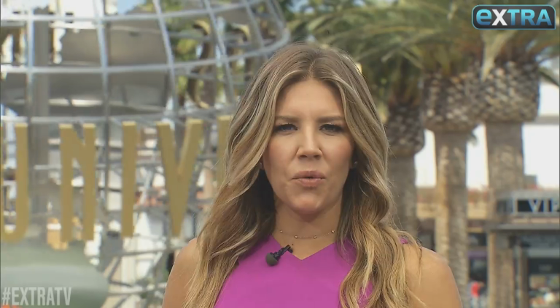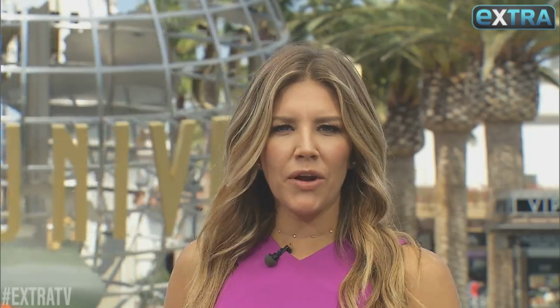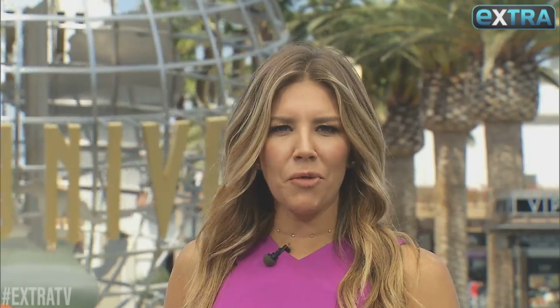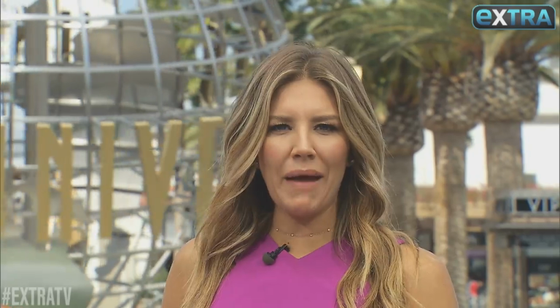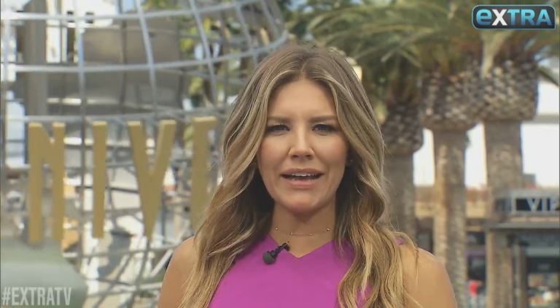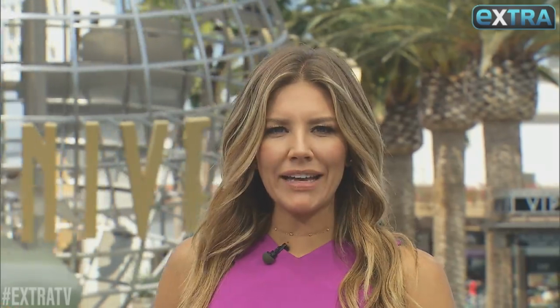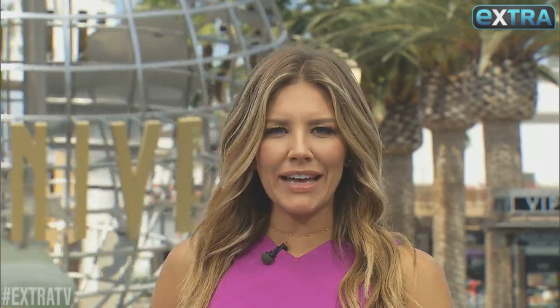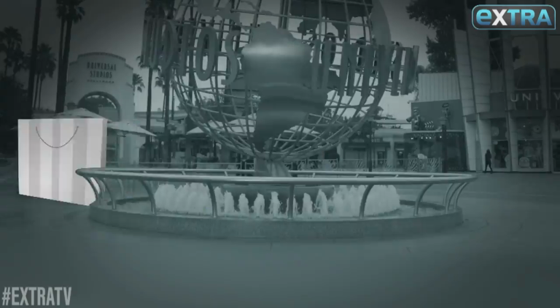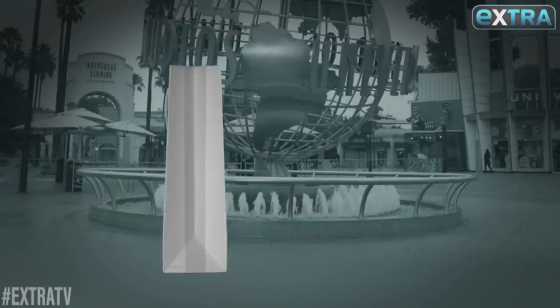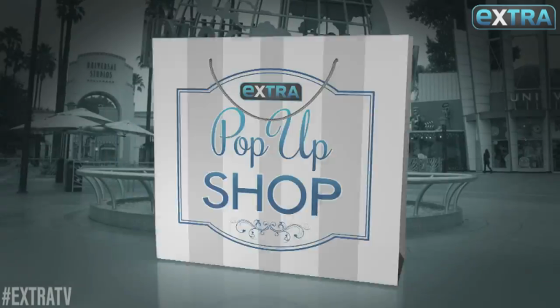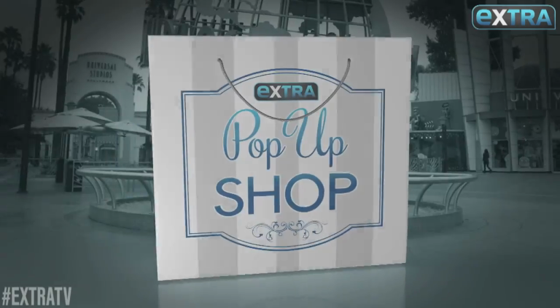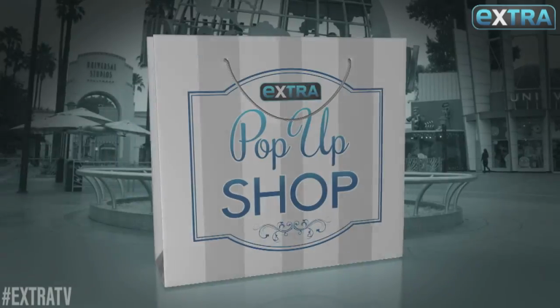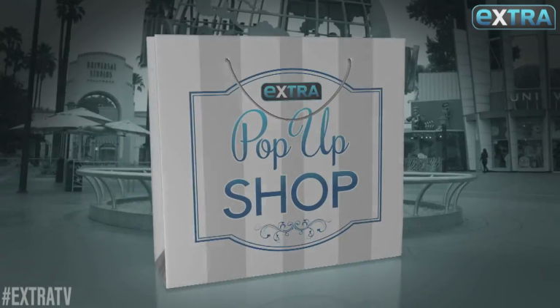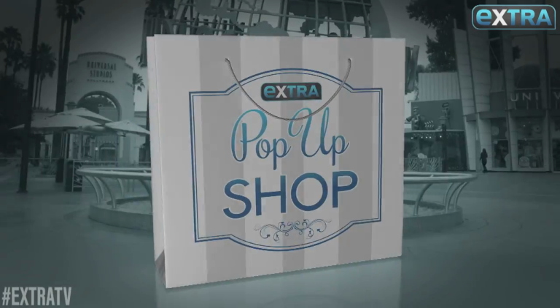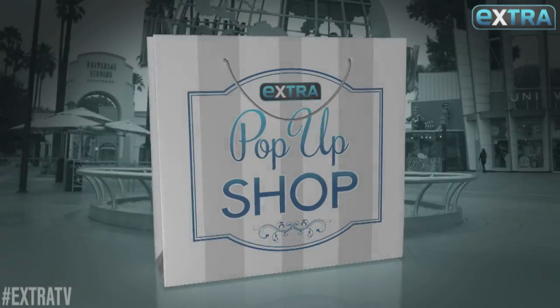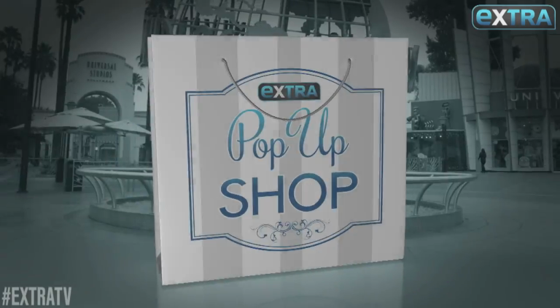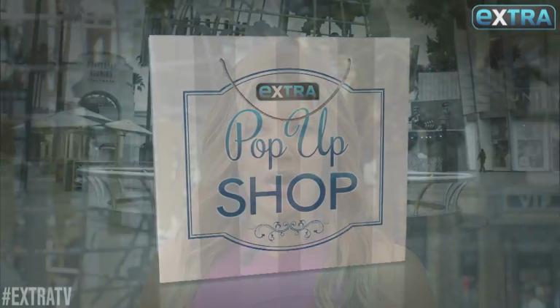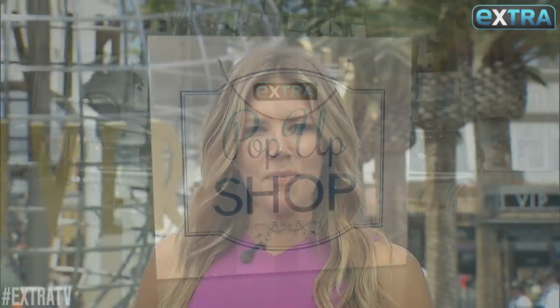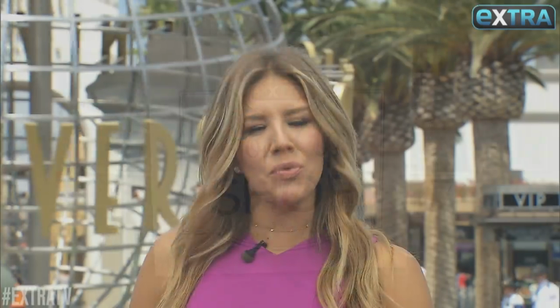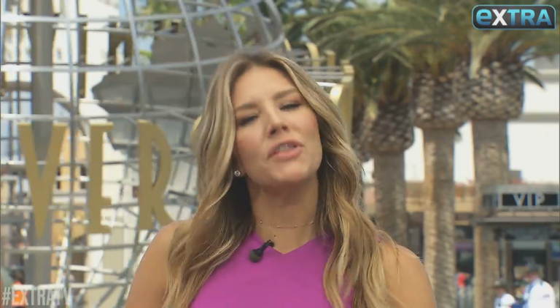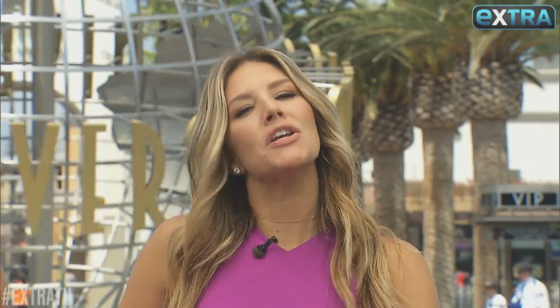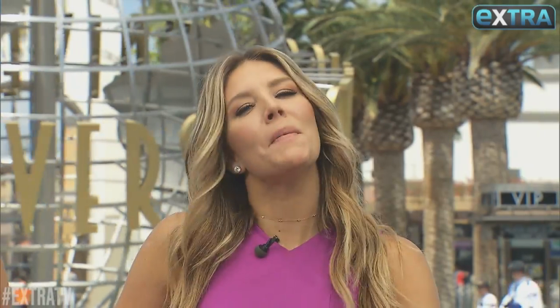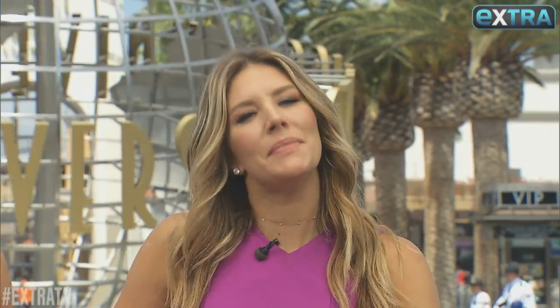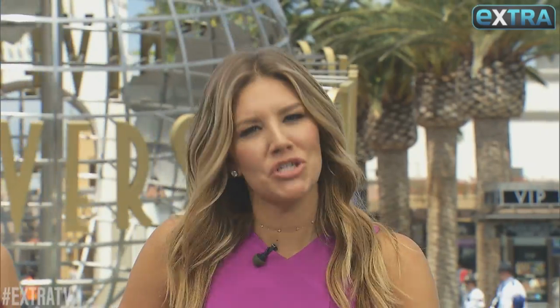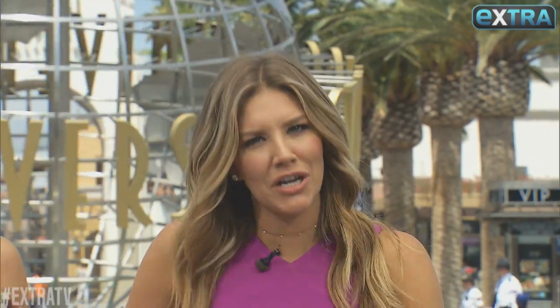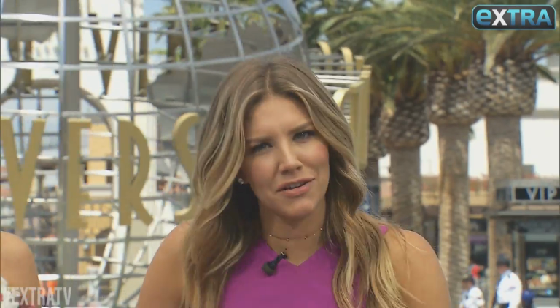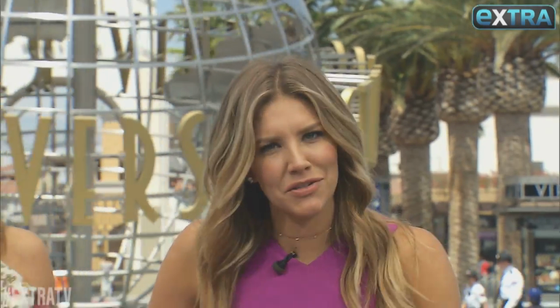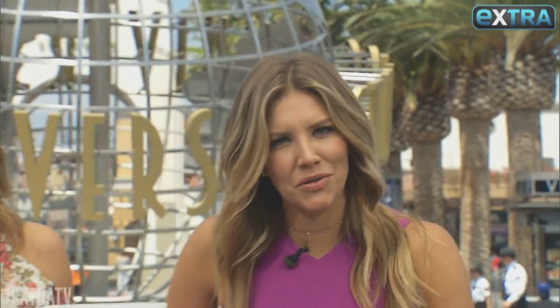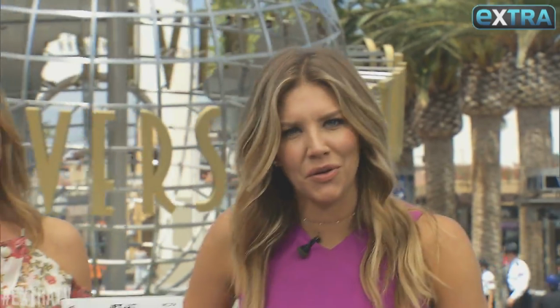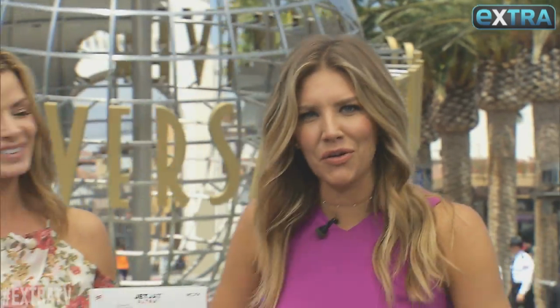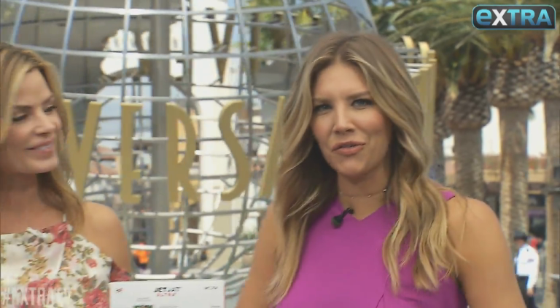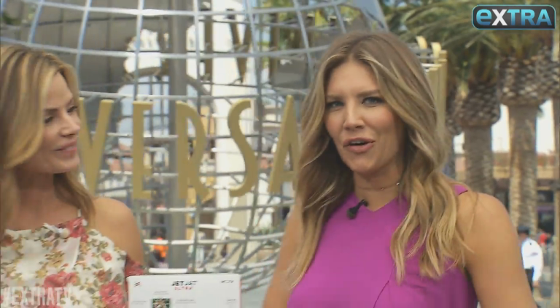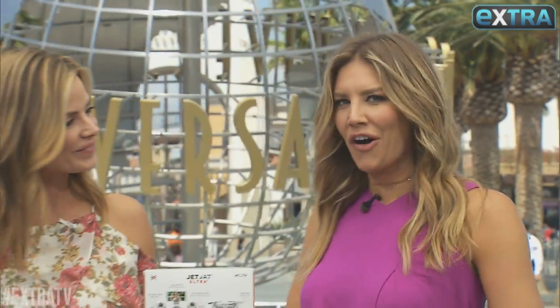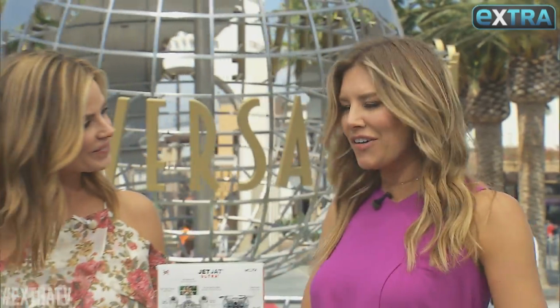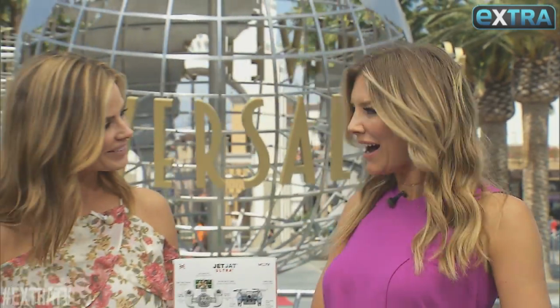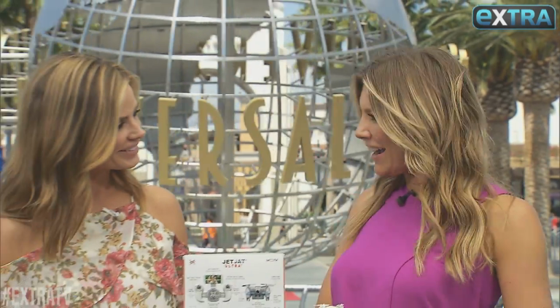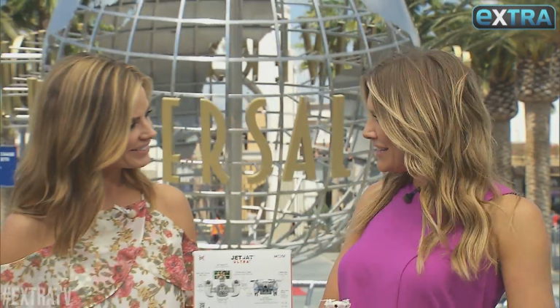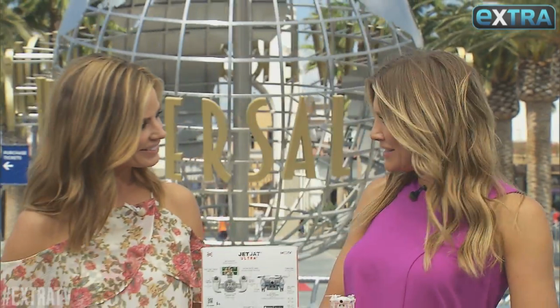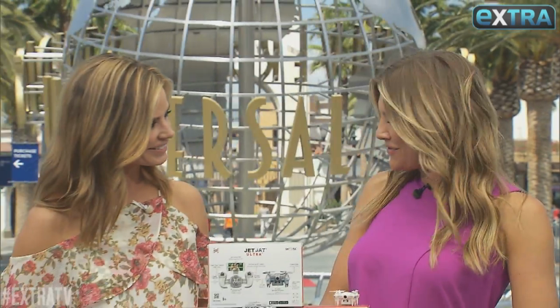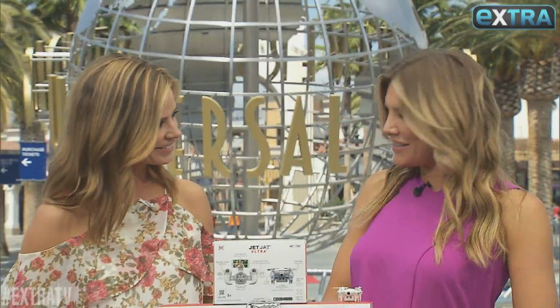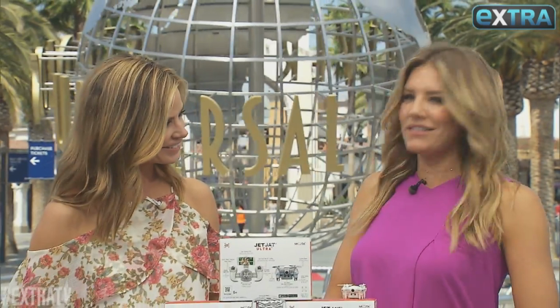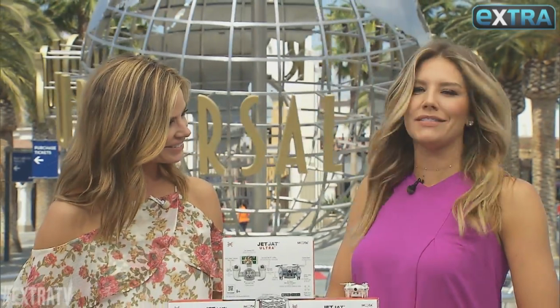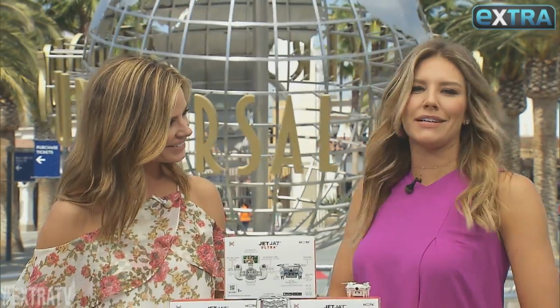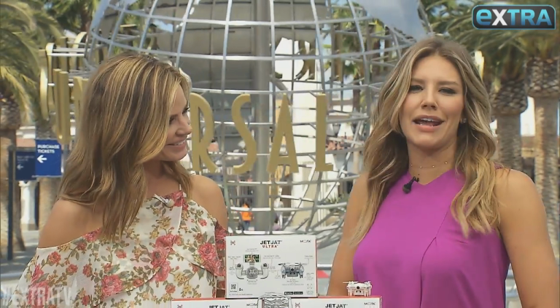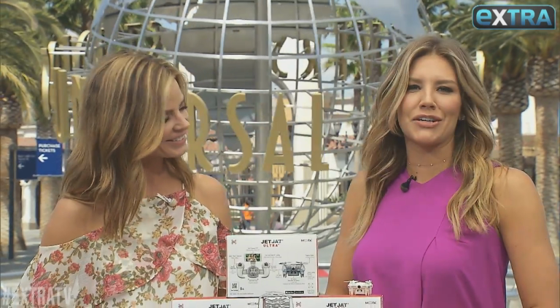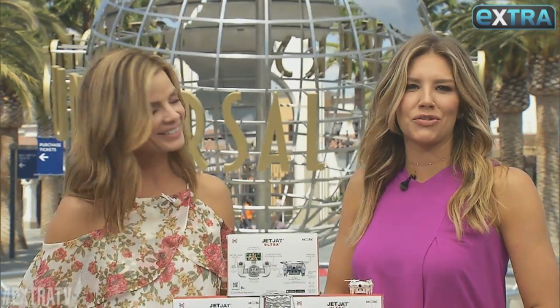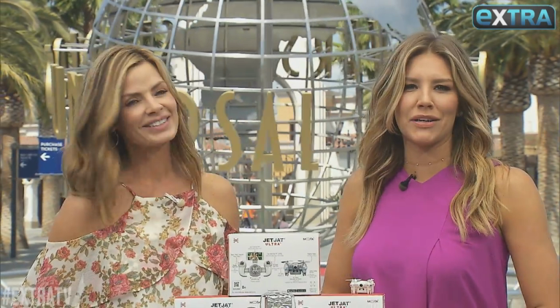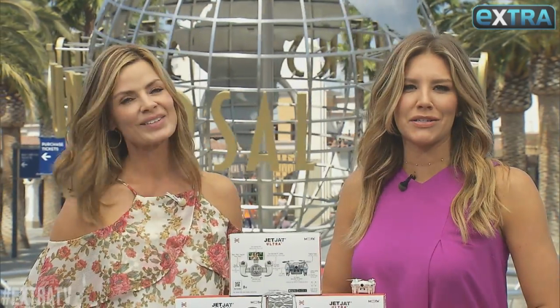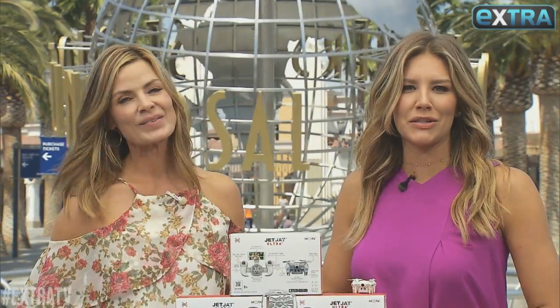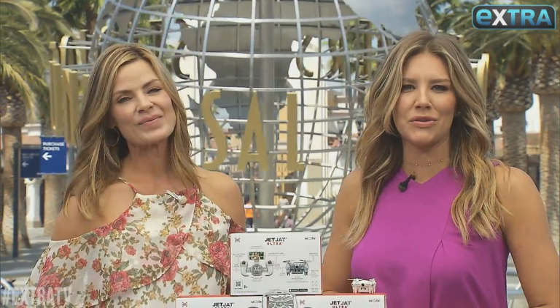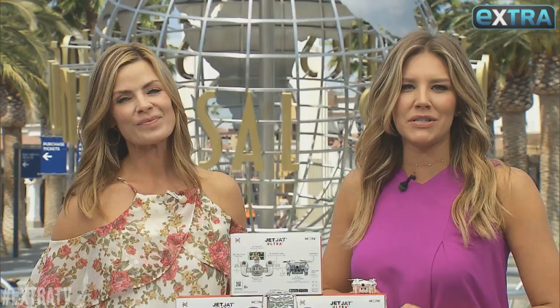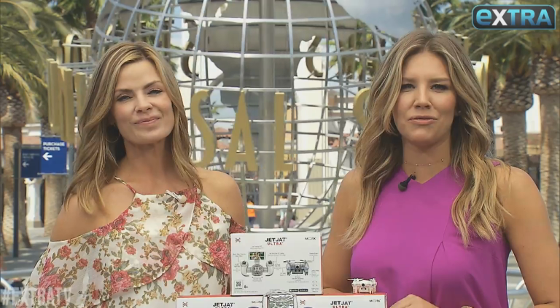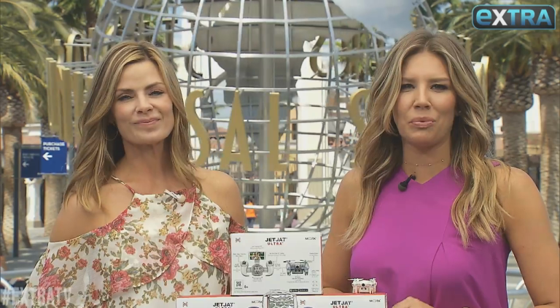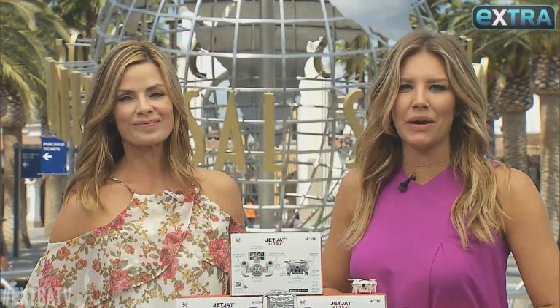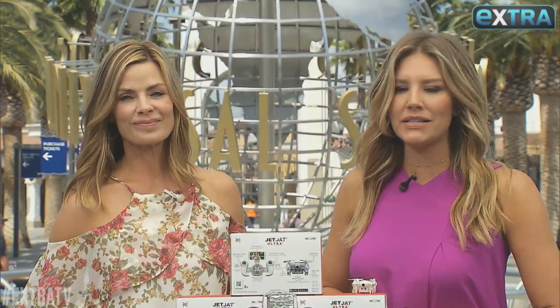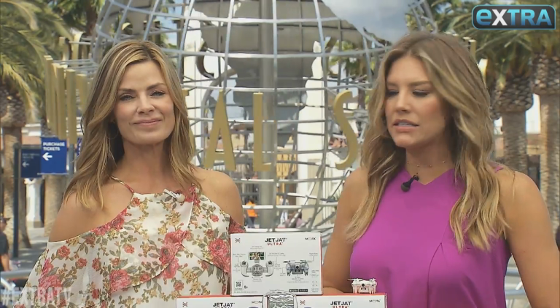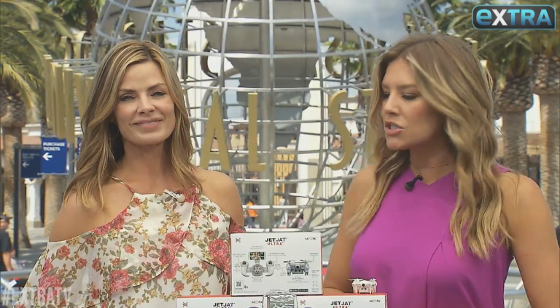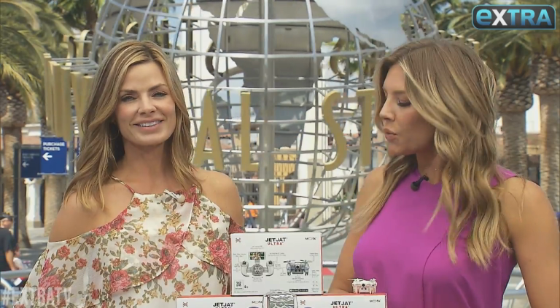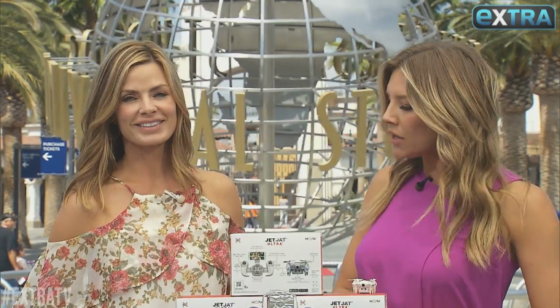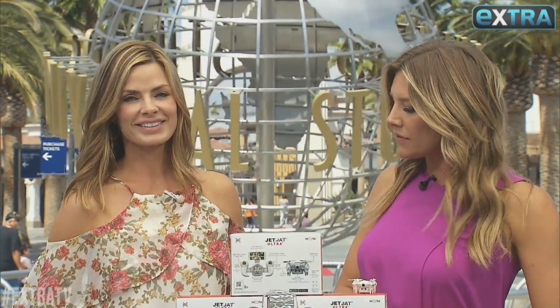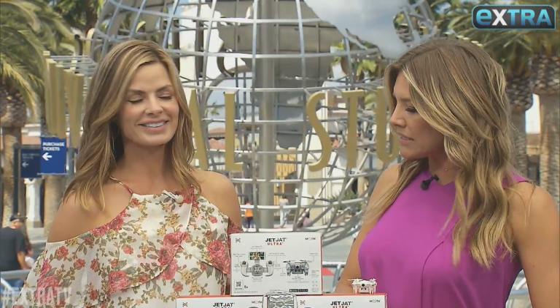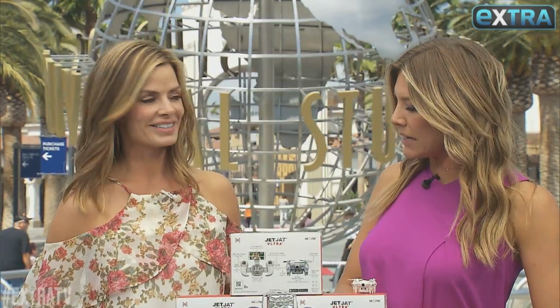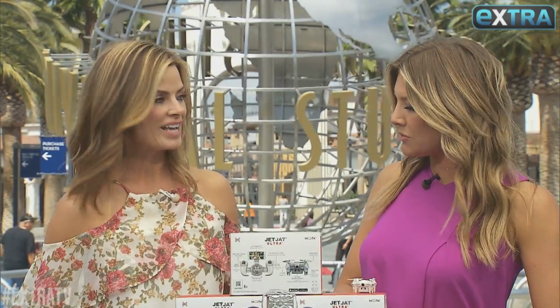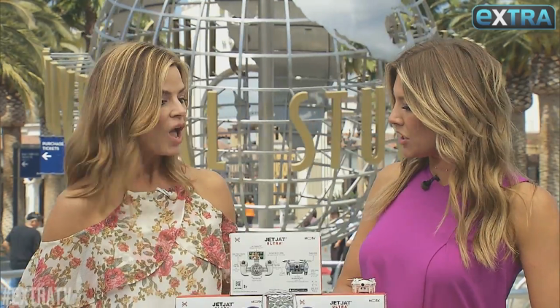We are back again in Extra's pop-up shop with Michelle Soro for all kinds of deals at Extra exclusive prices. So what do you have today, Michelle?